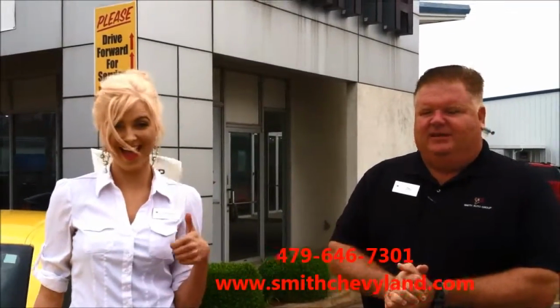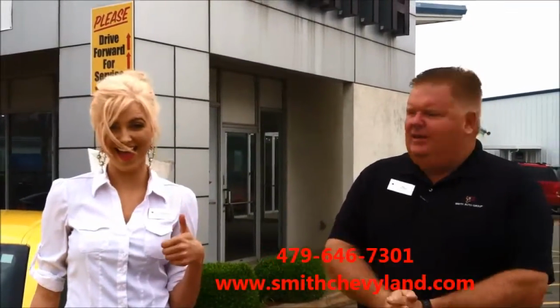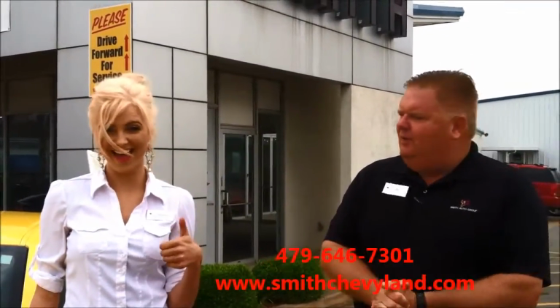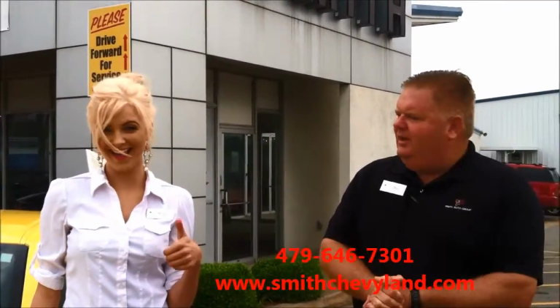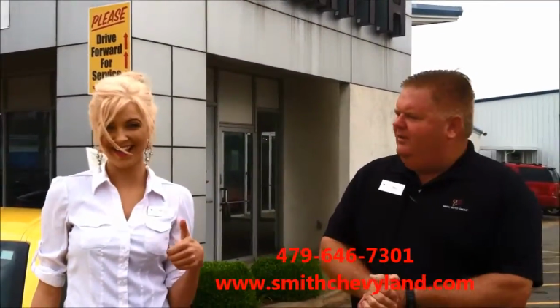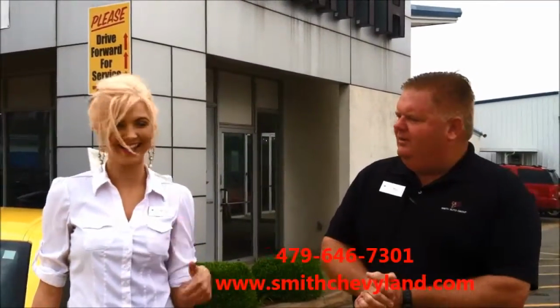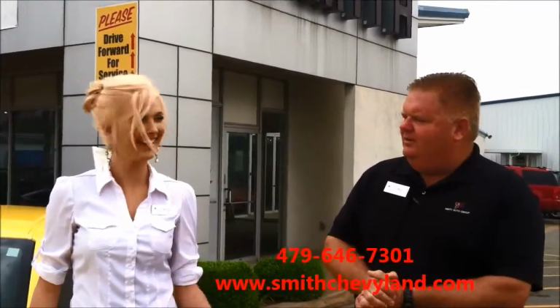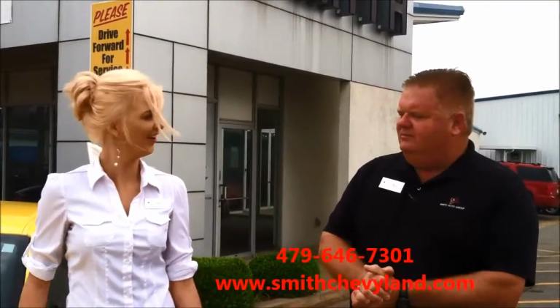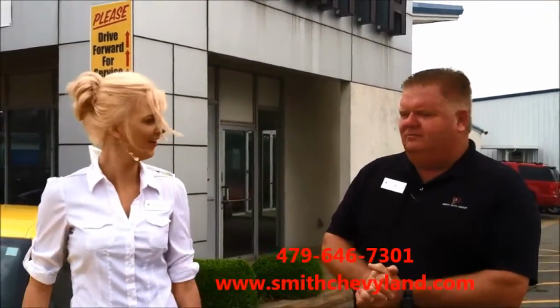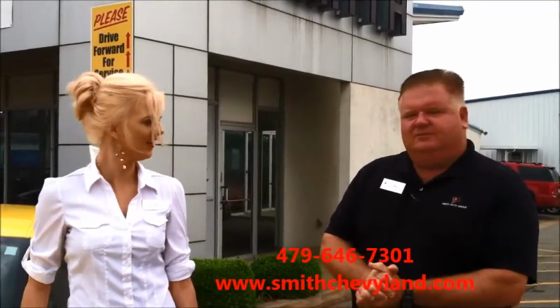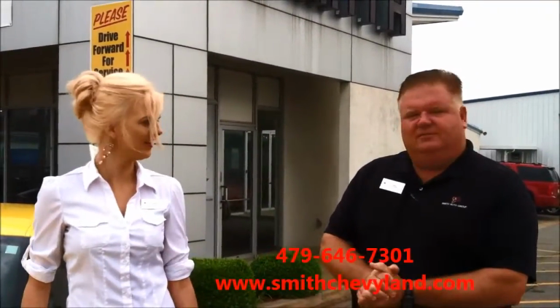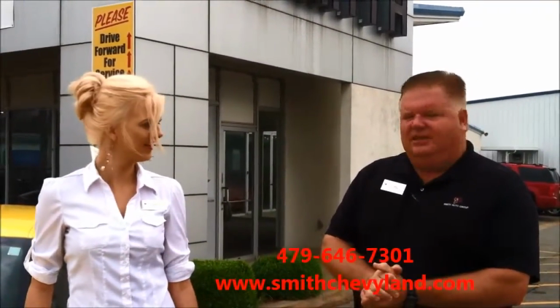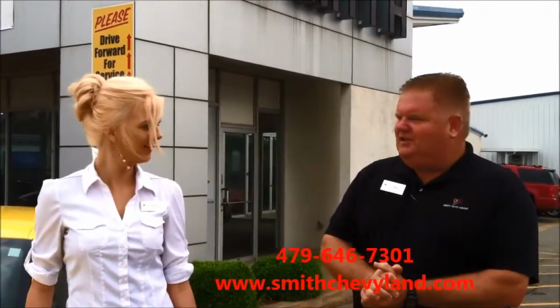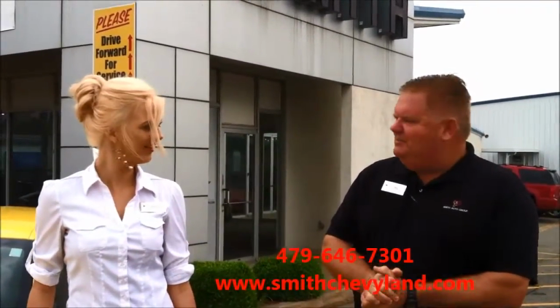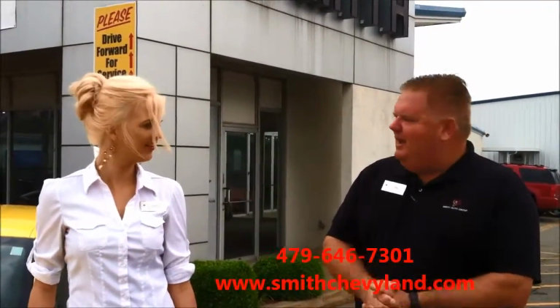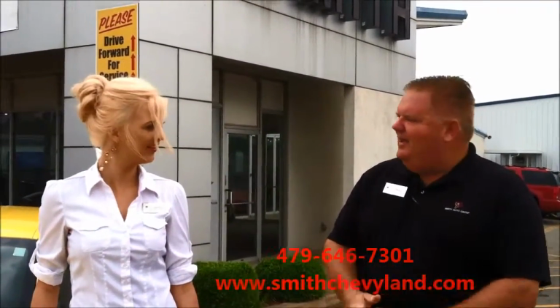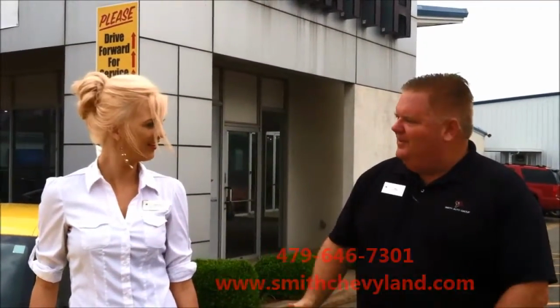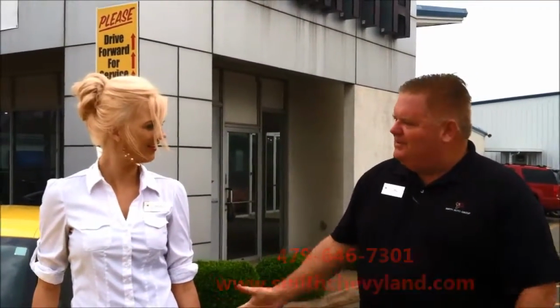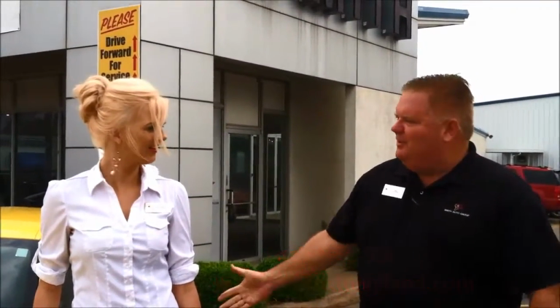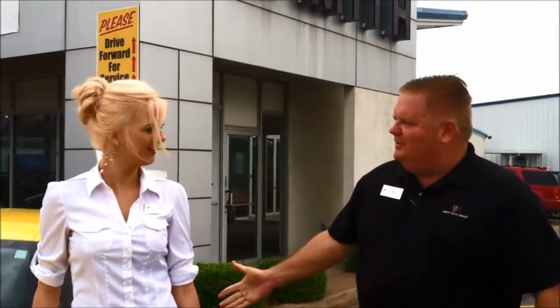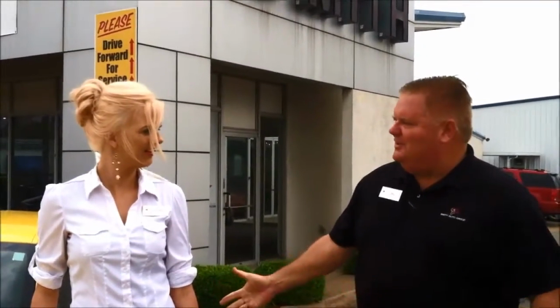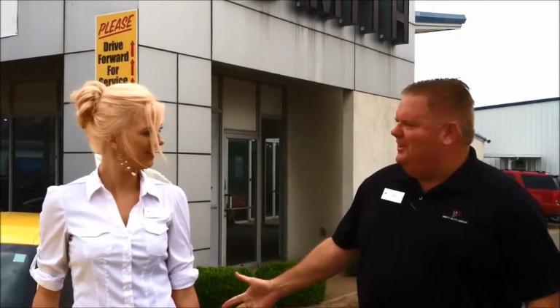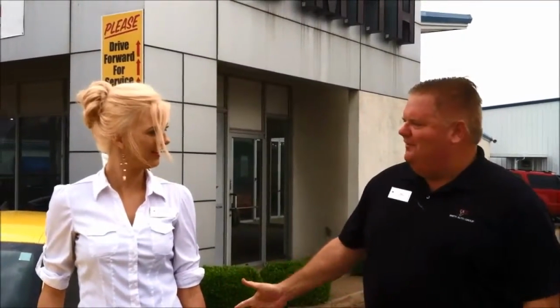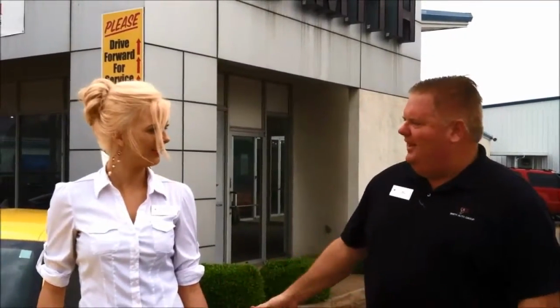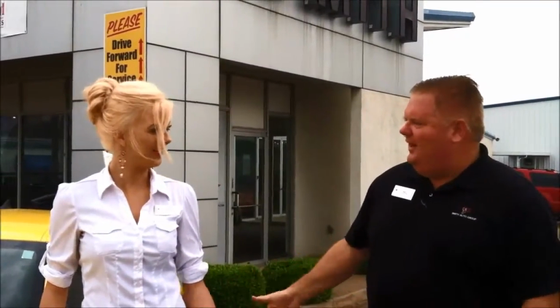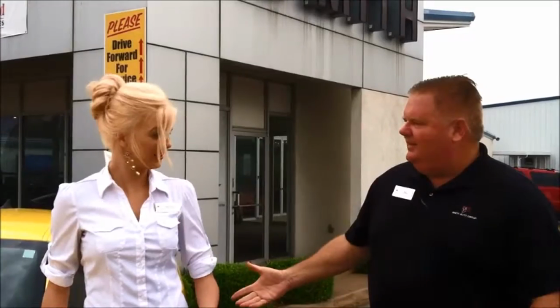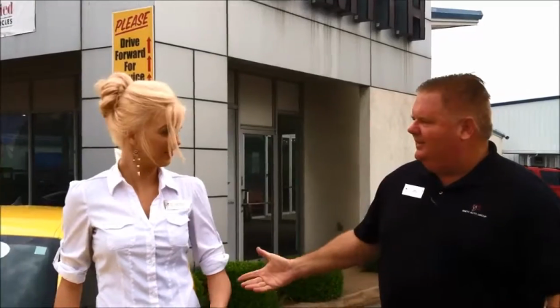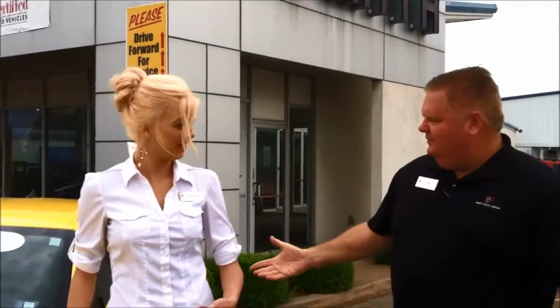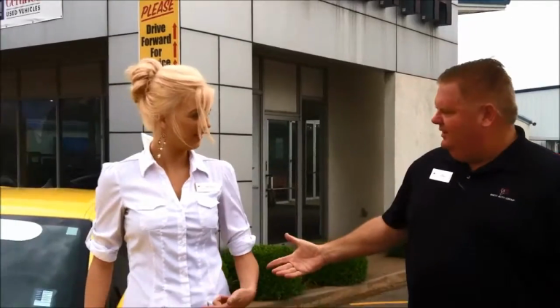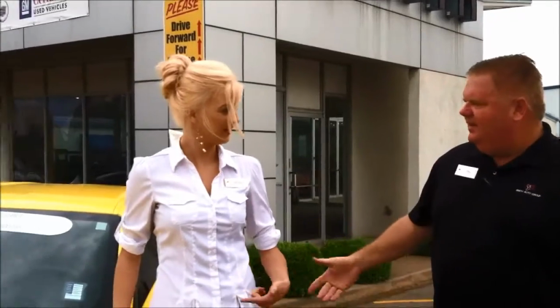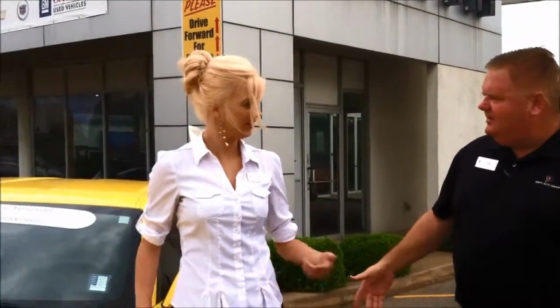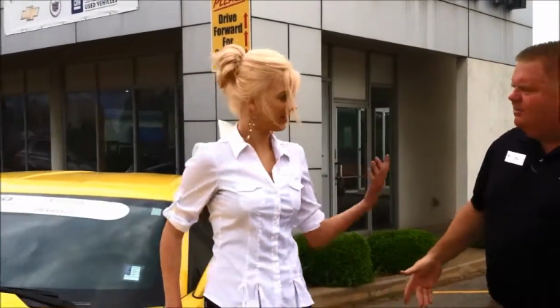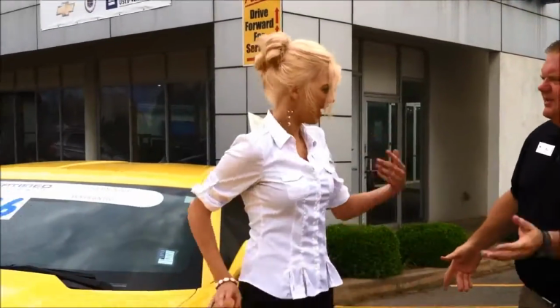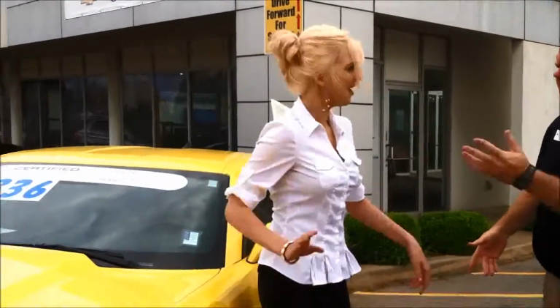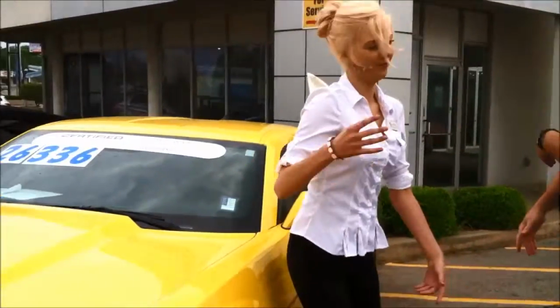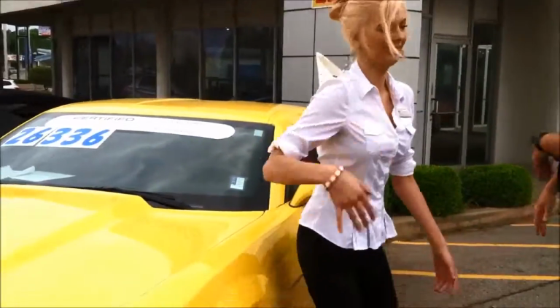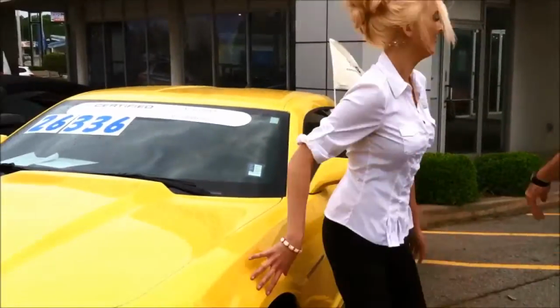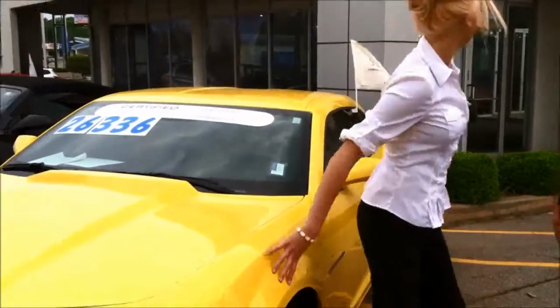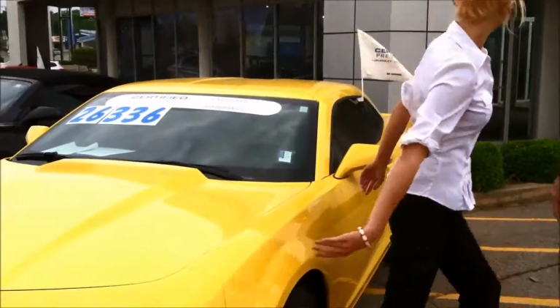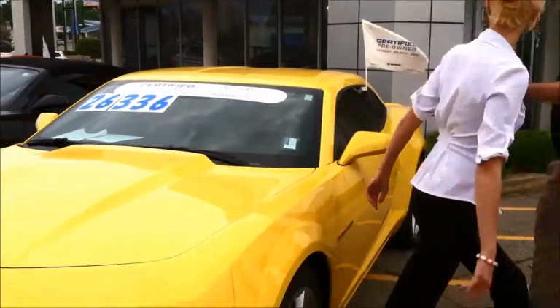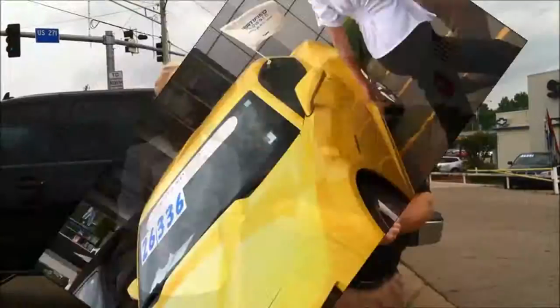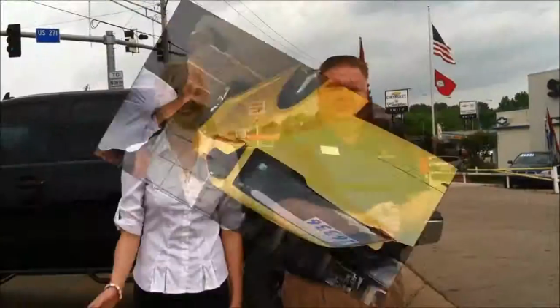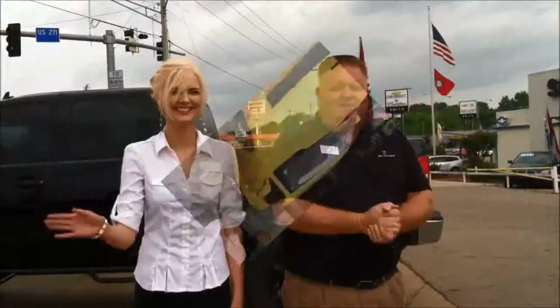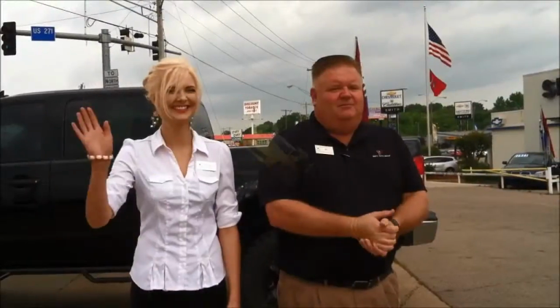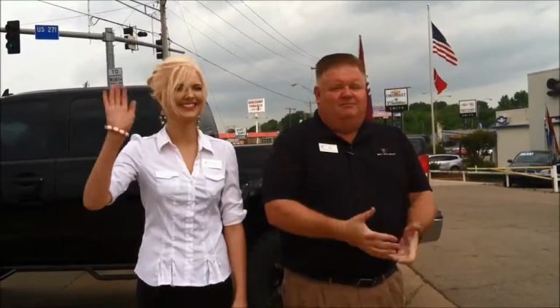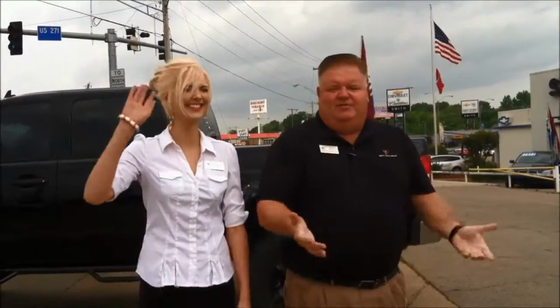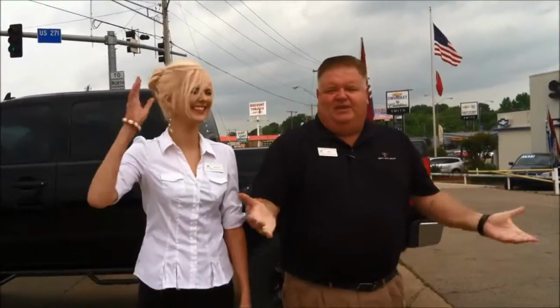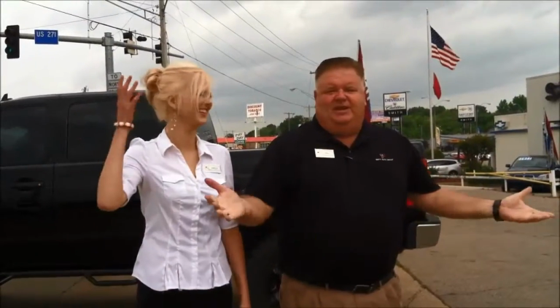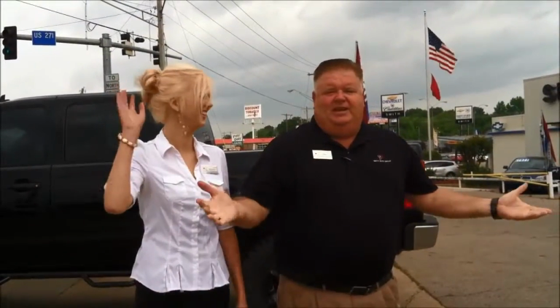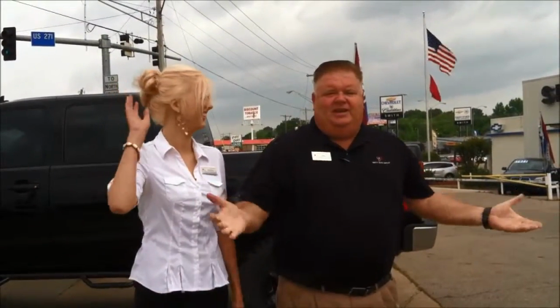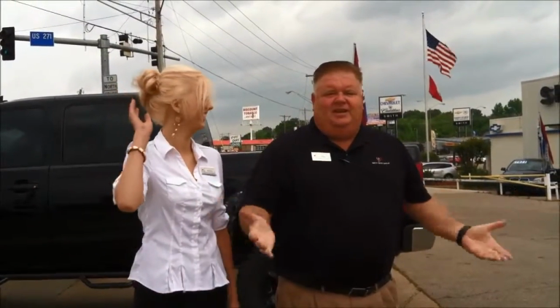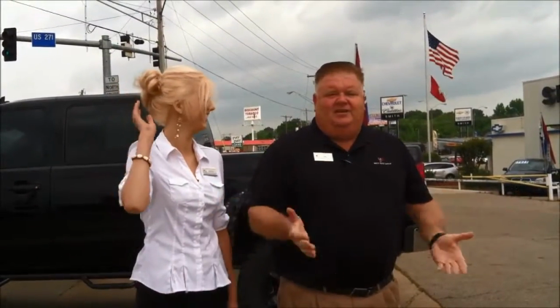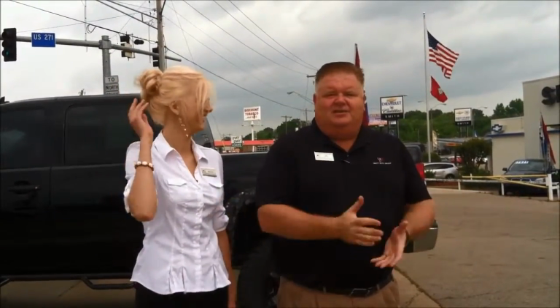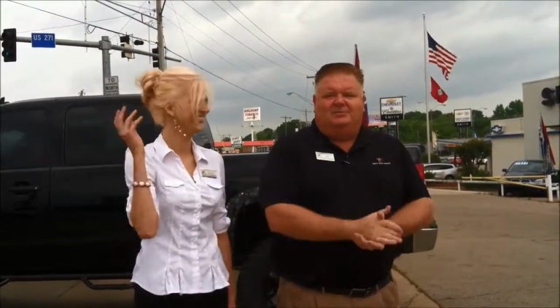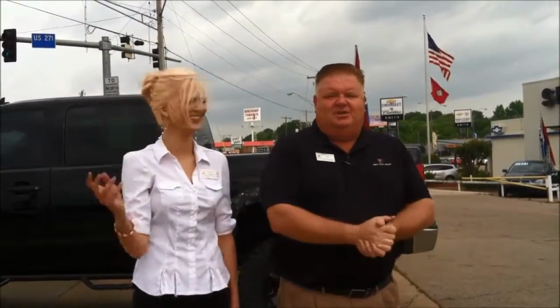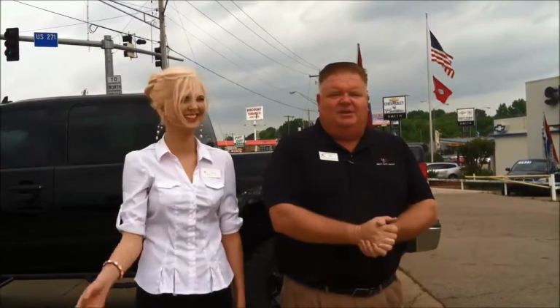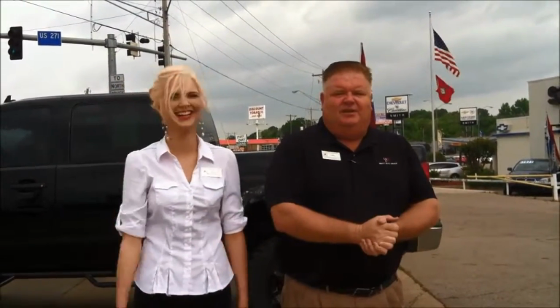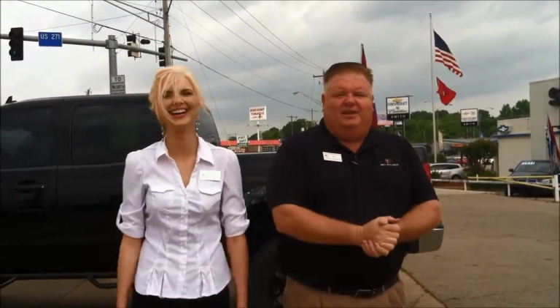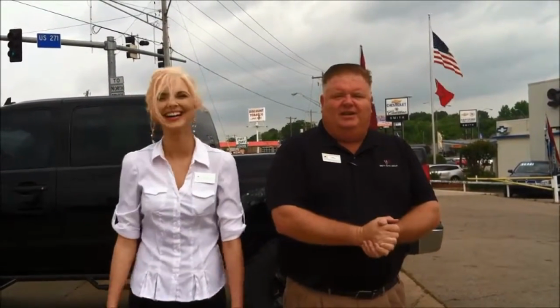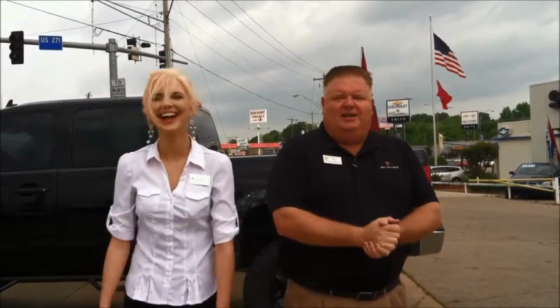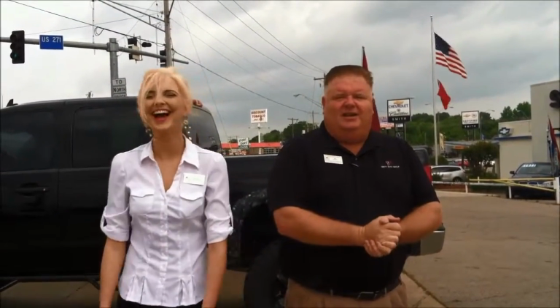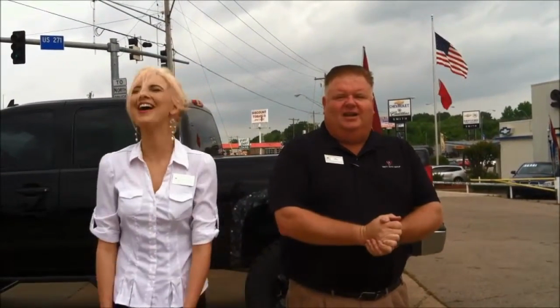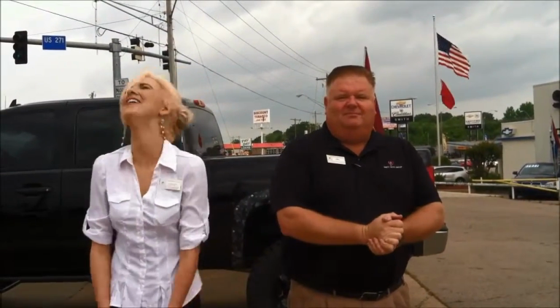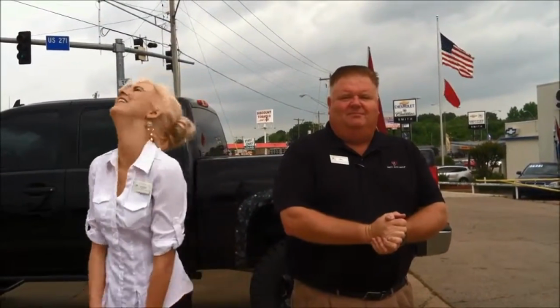I'll tell you what, Heather — let's just buy this one ourselves. I like this one. Let's go and drive. If you can't get here, SmithChevyLand.com.